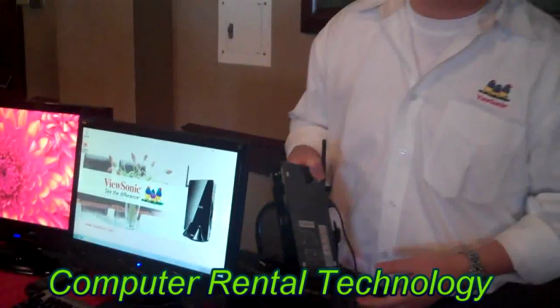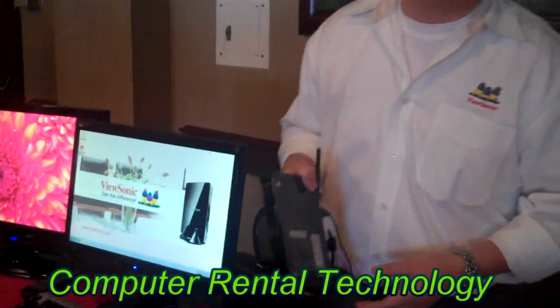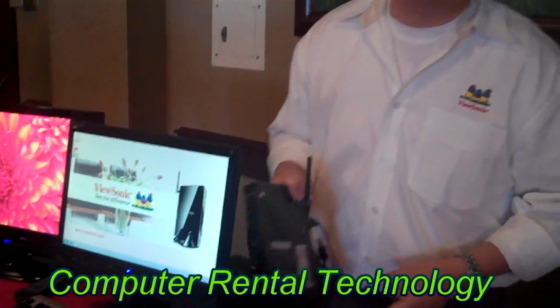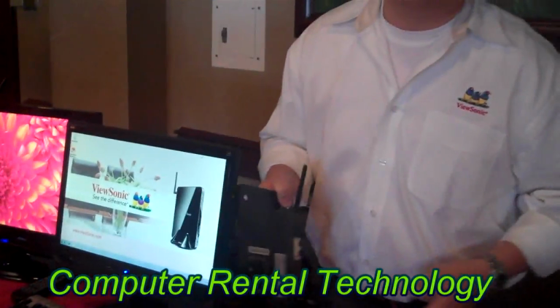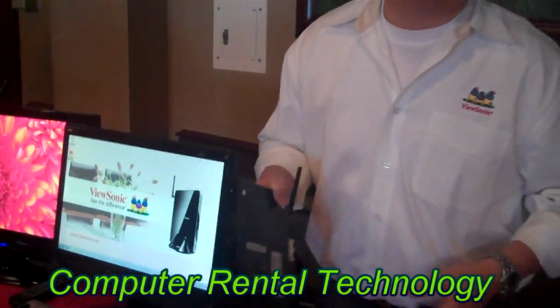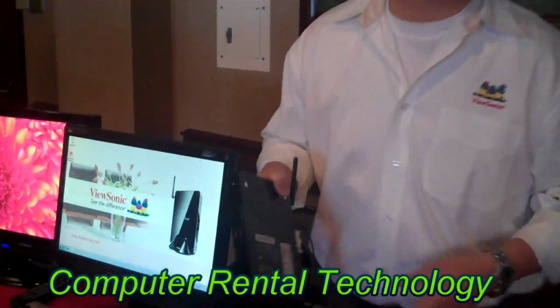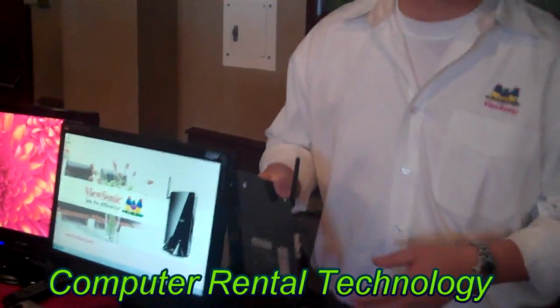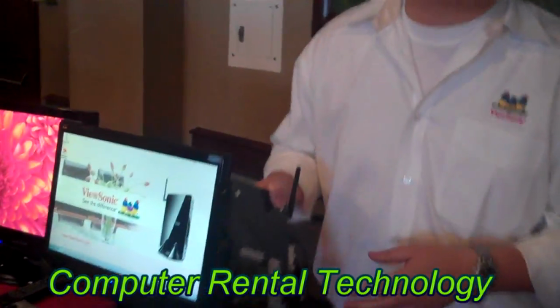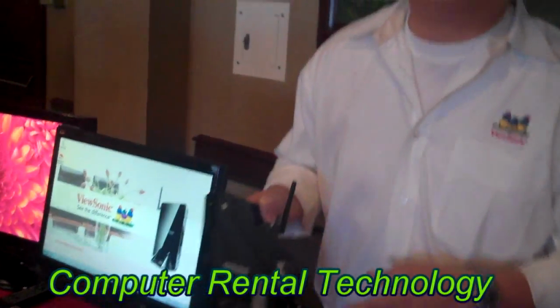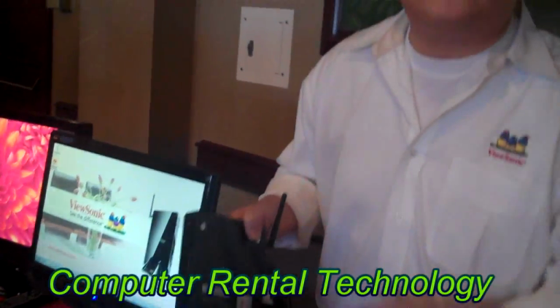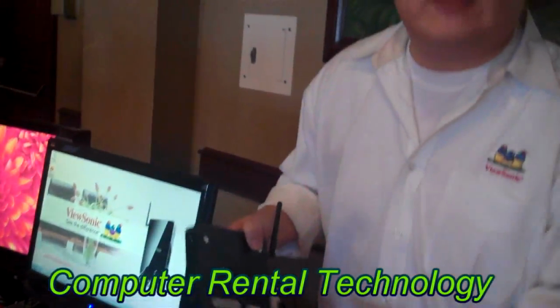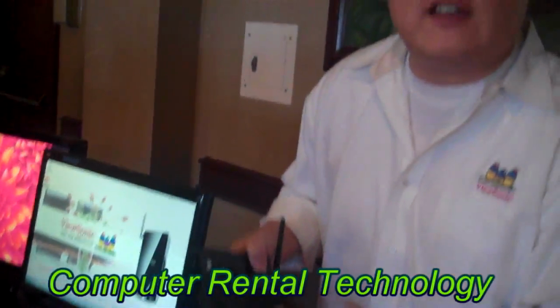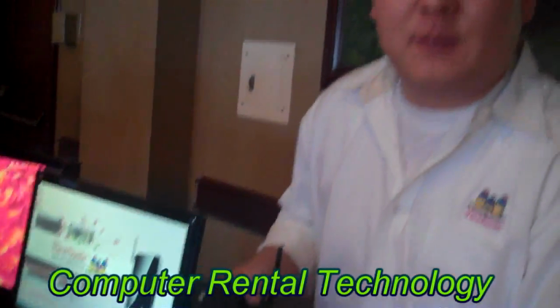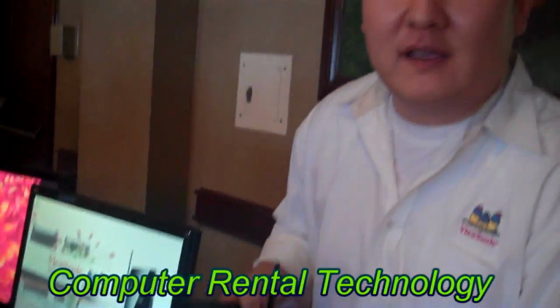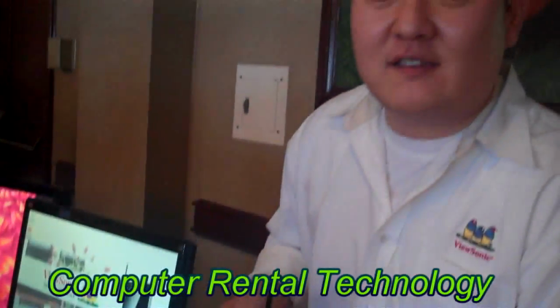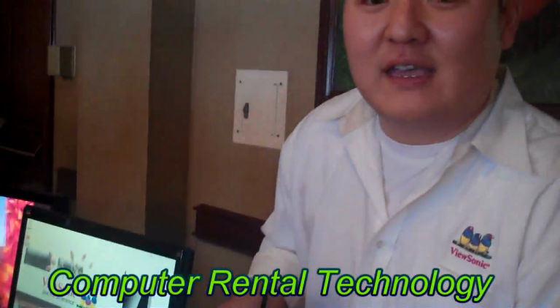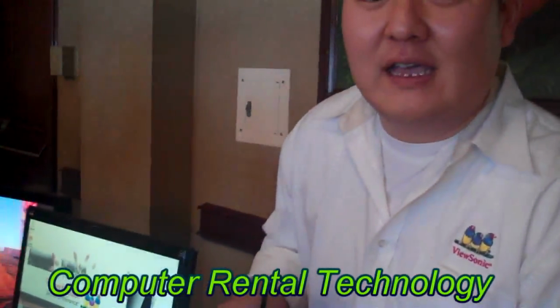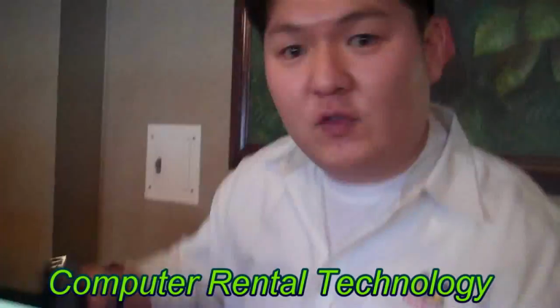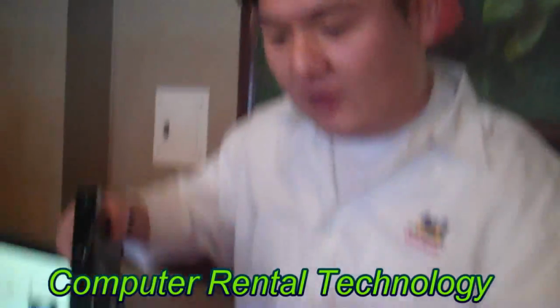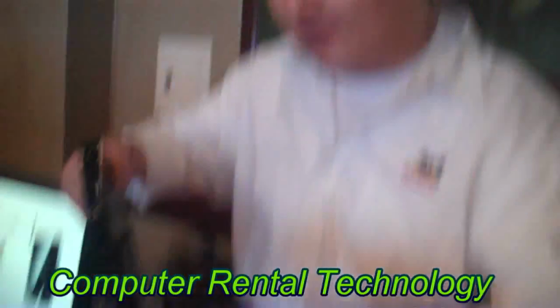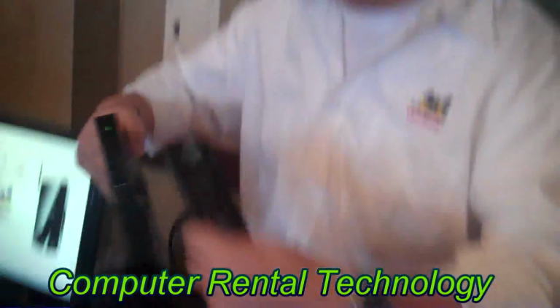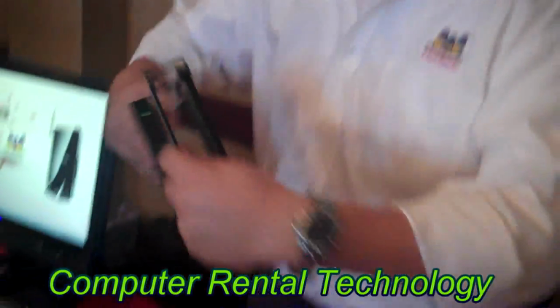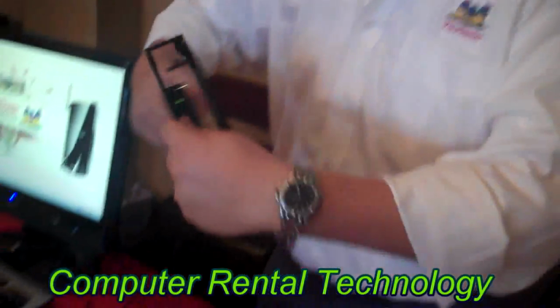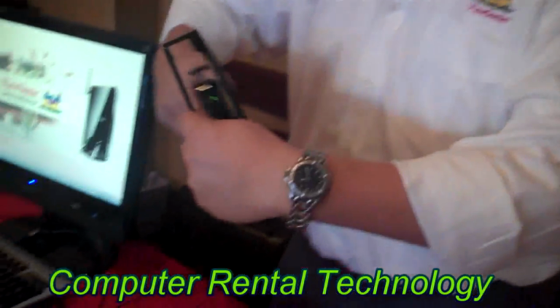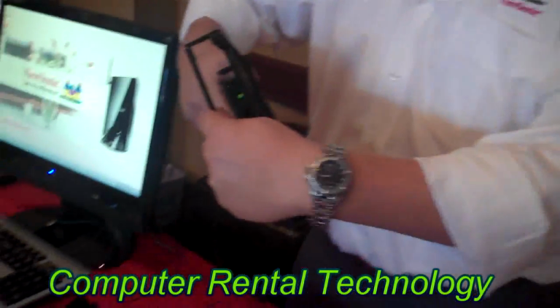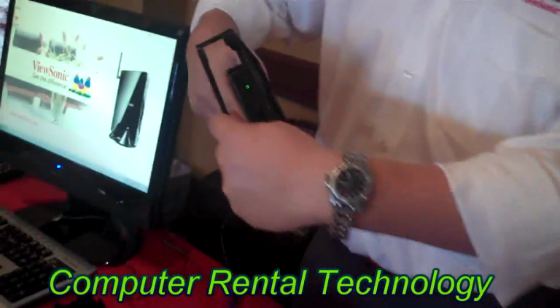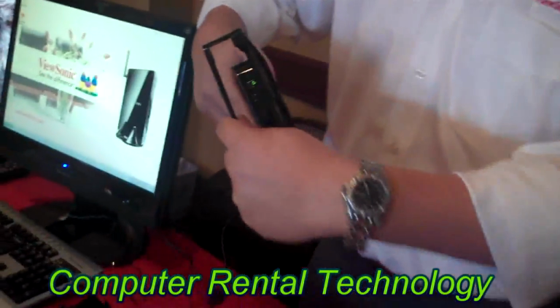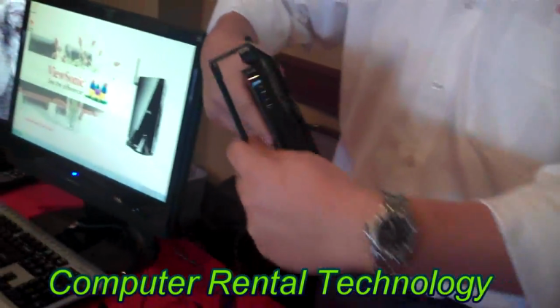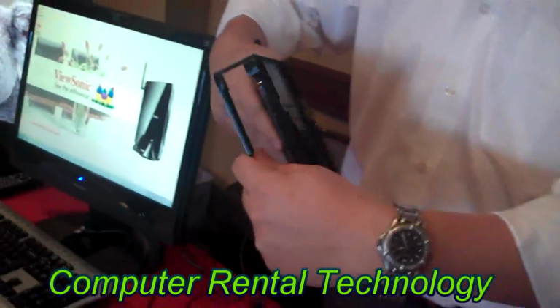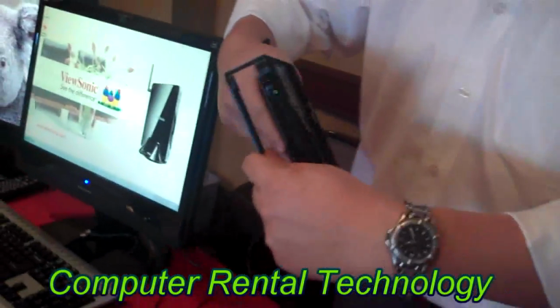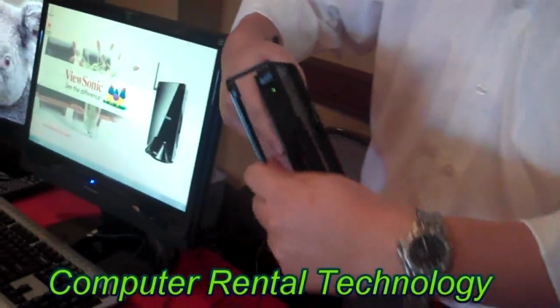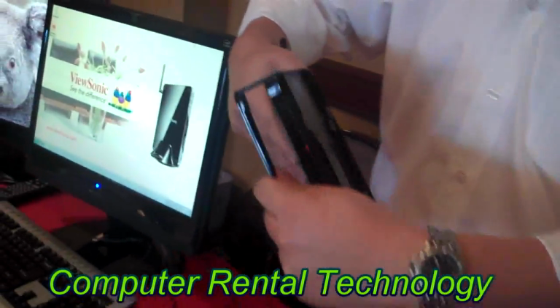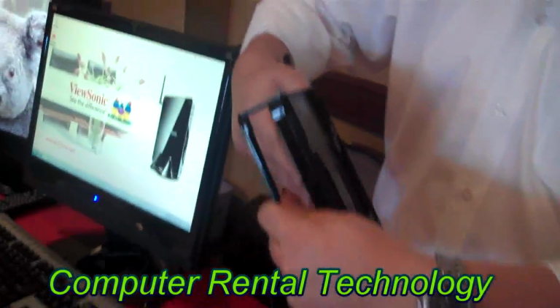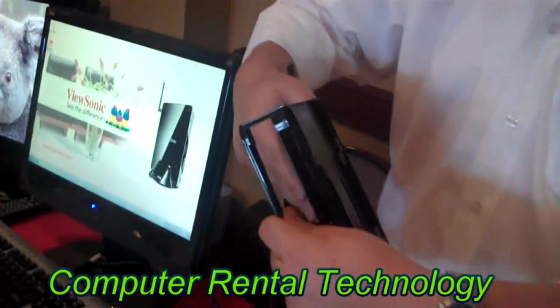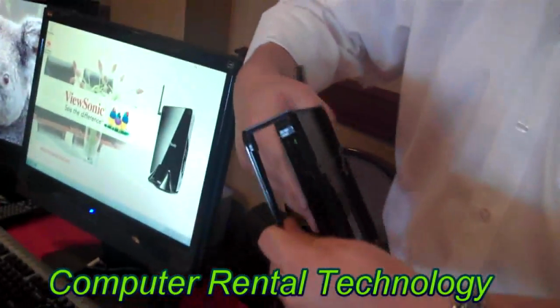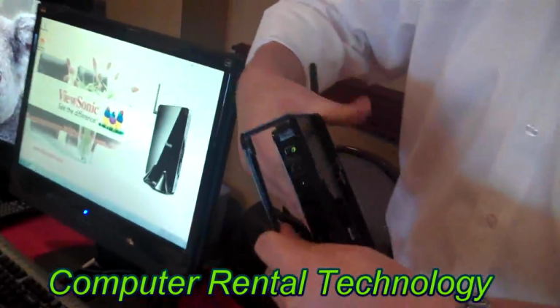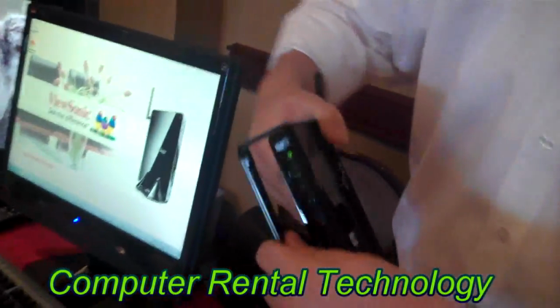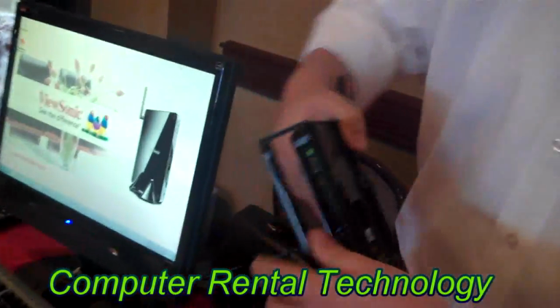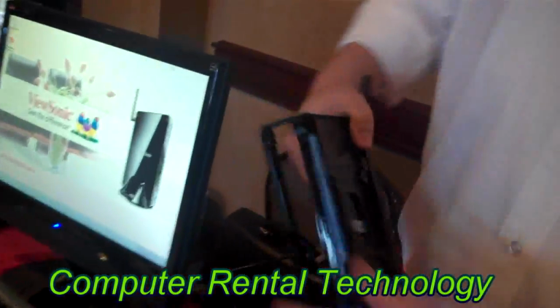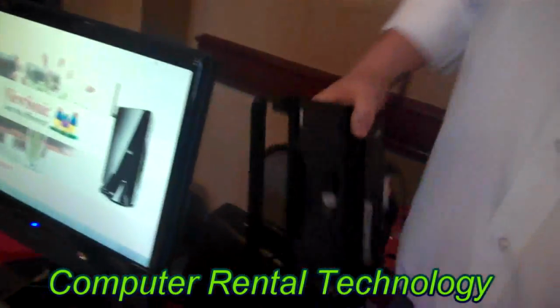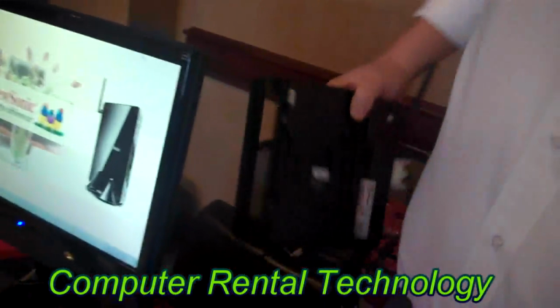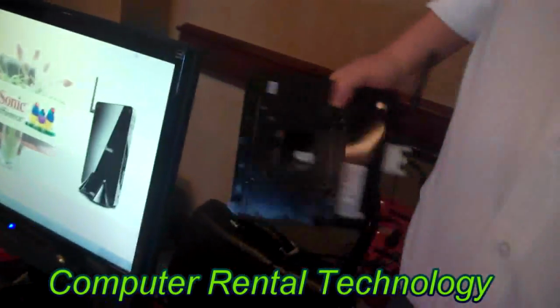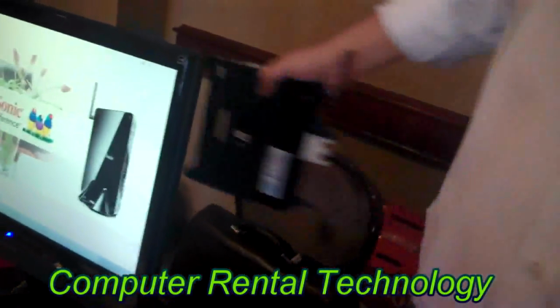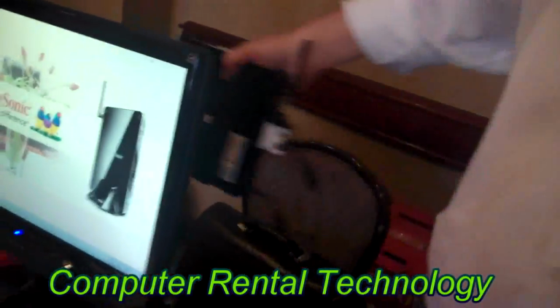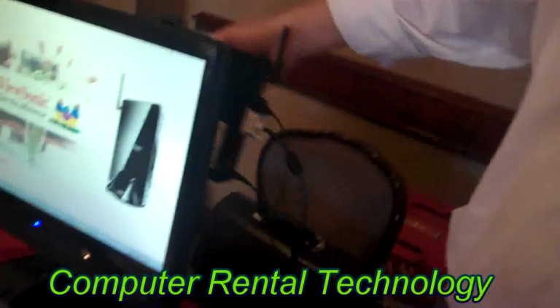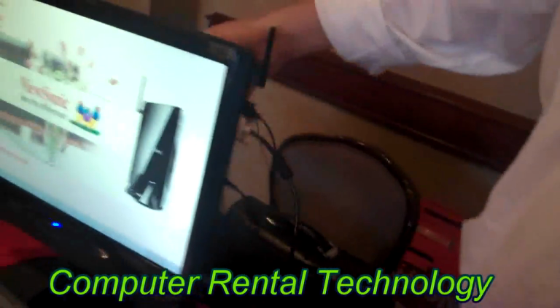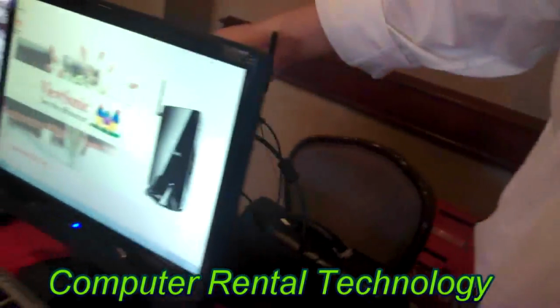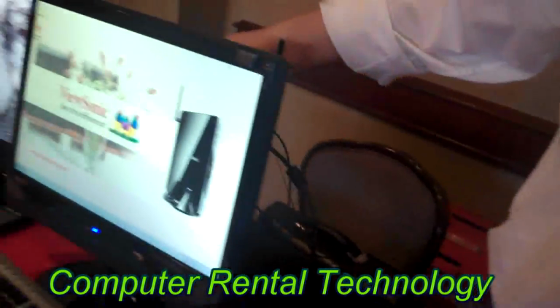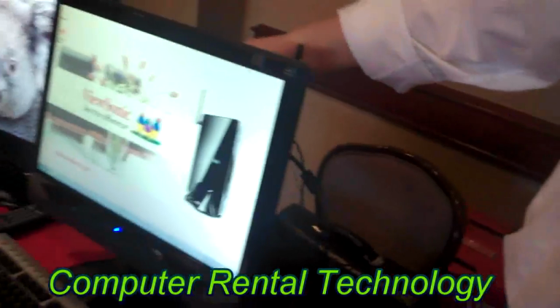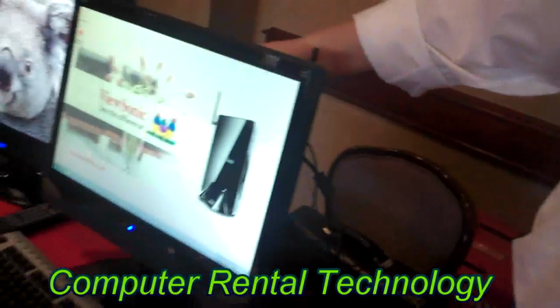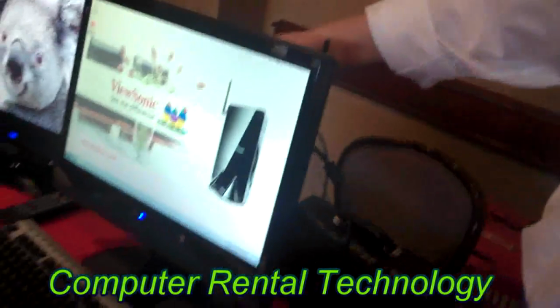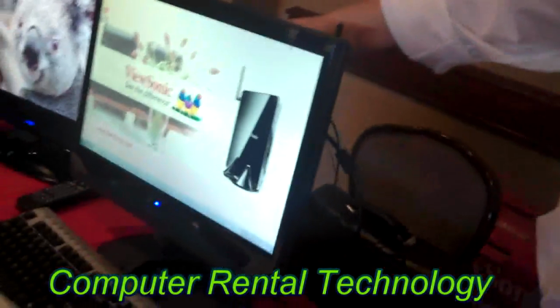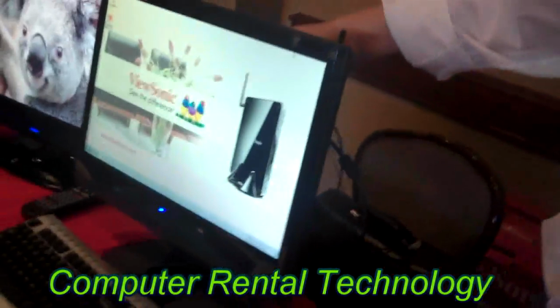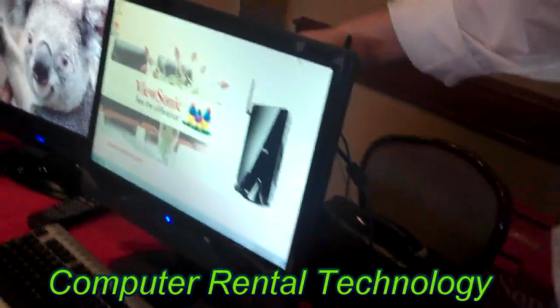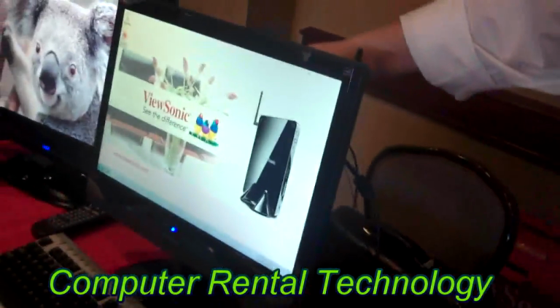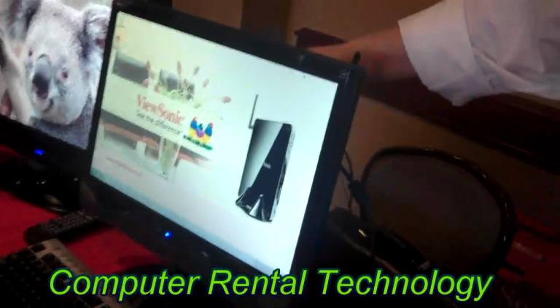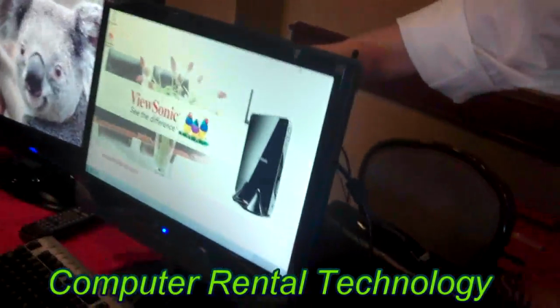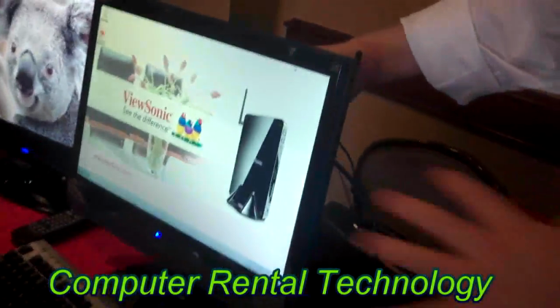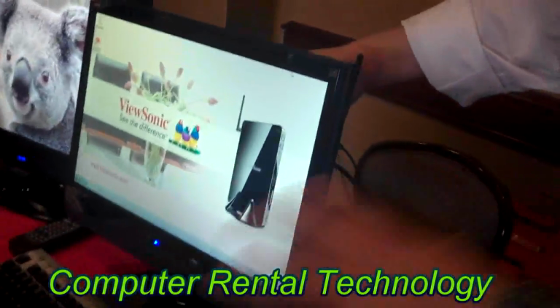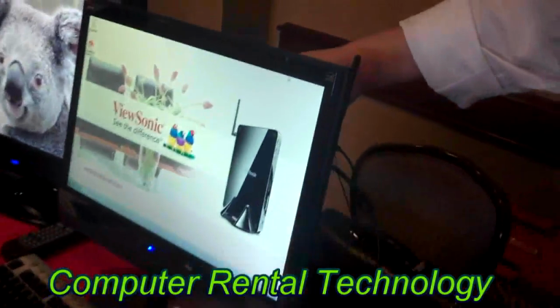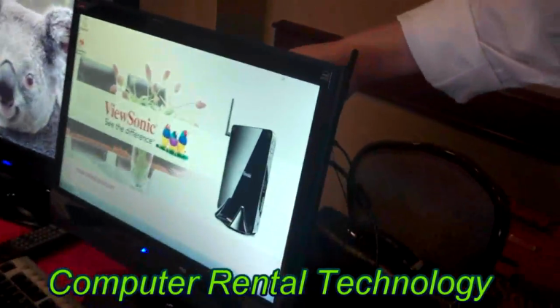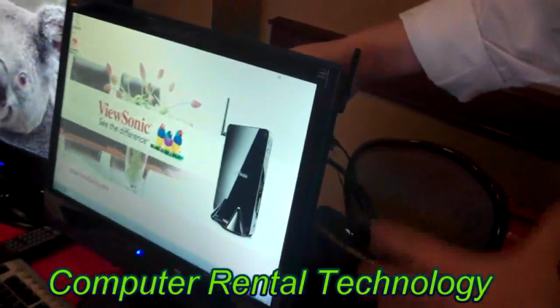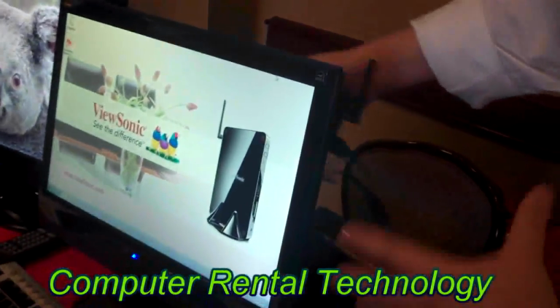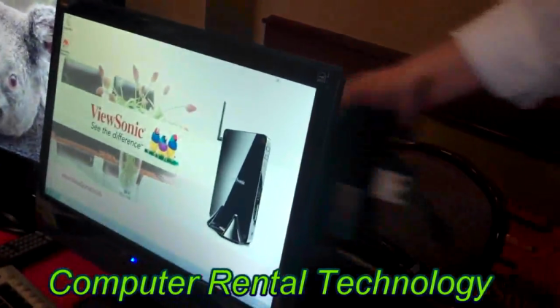This is a full-fledged PC. You just hook it, connect it, mount it to the back of your monitor — you have zero footprint.